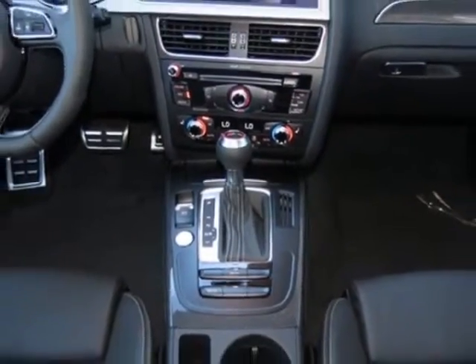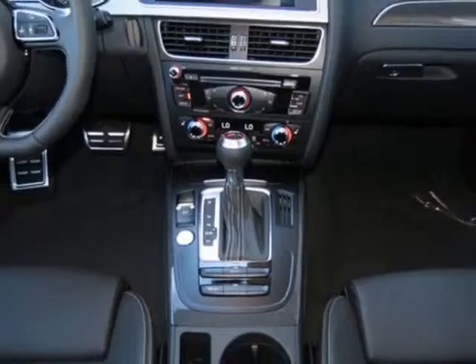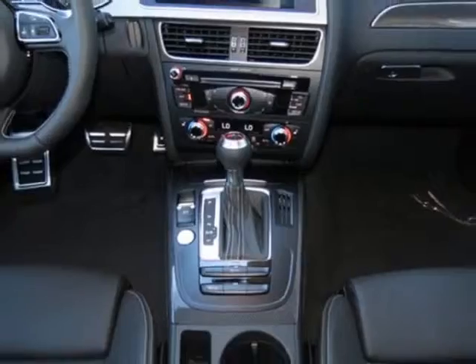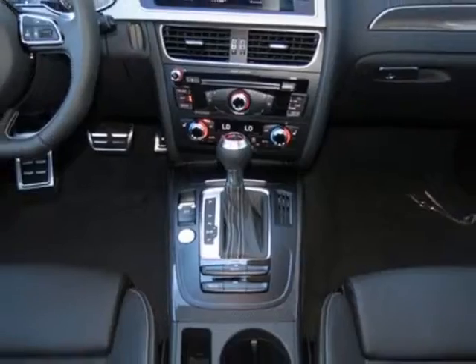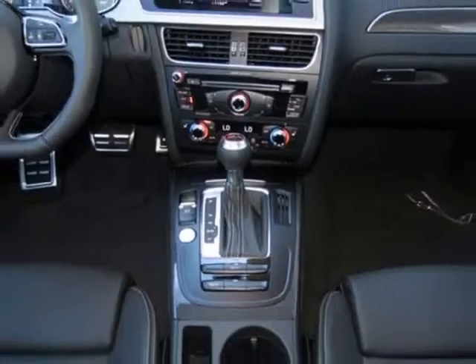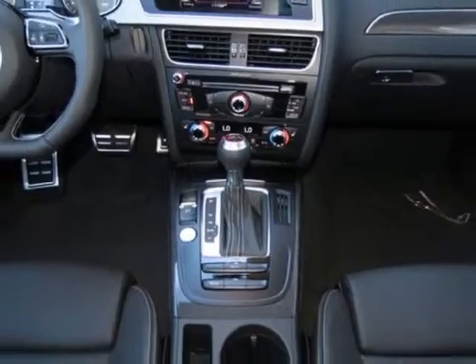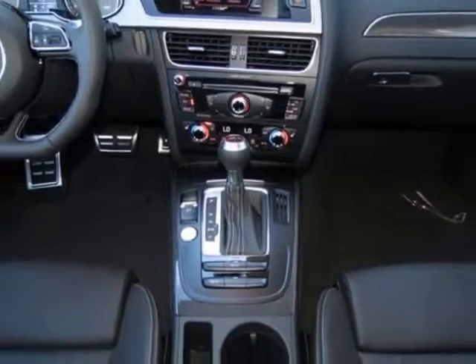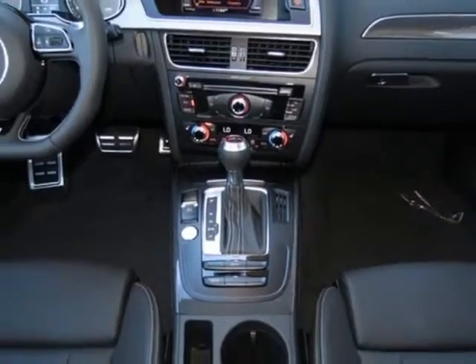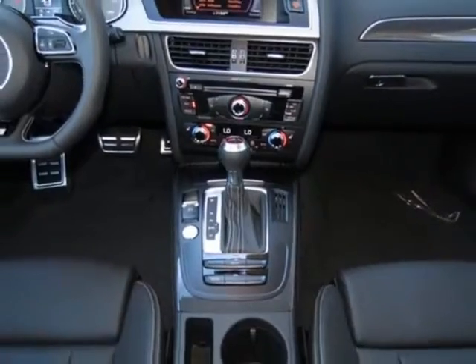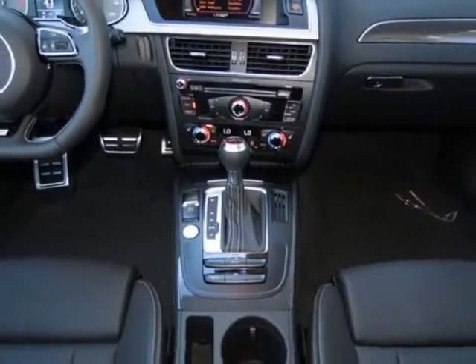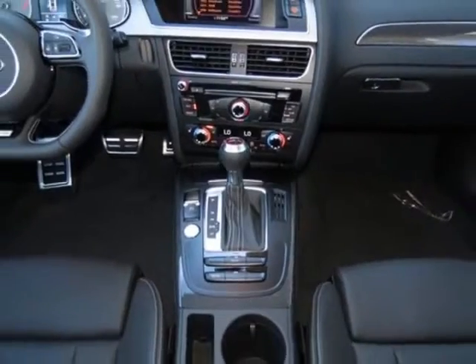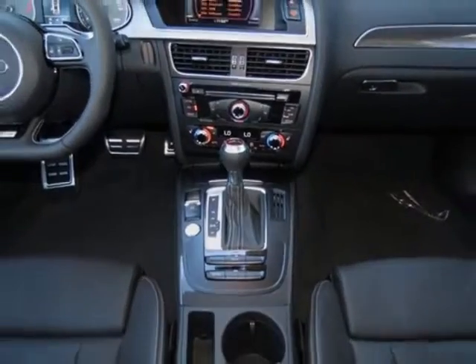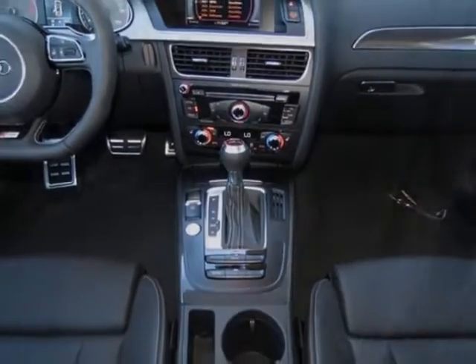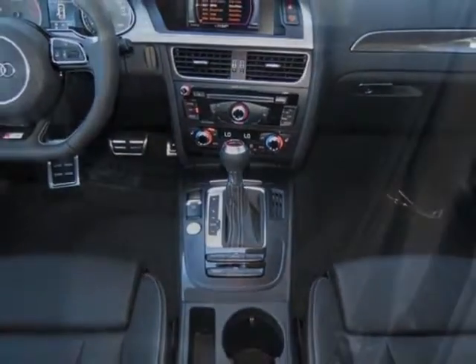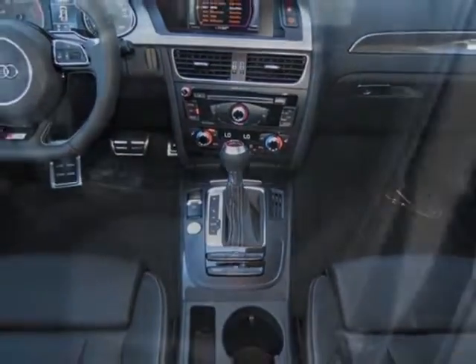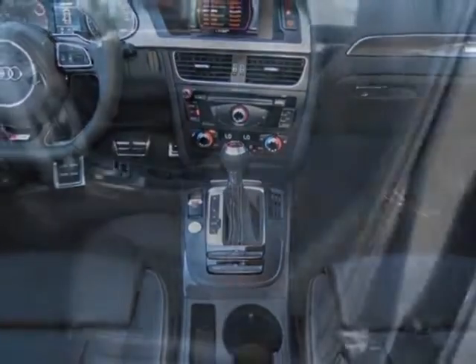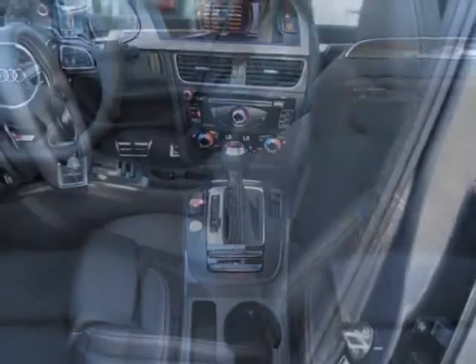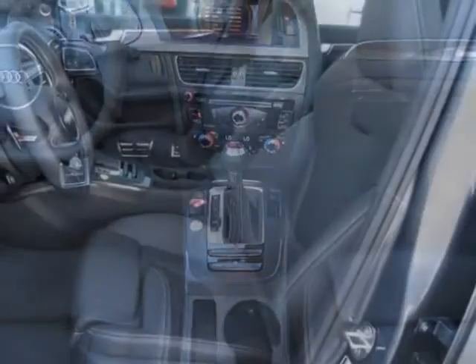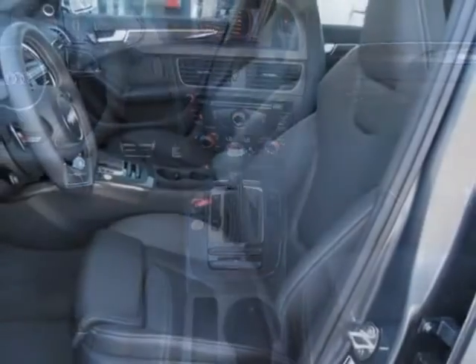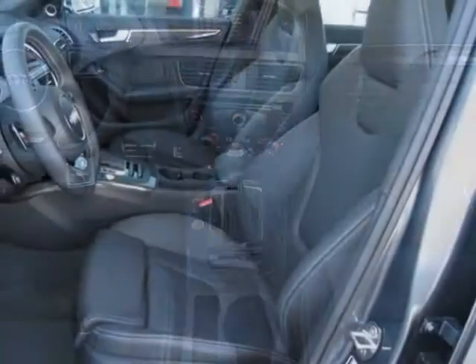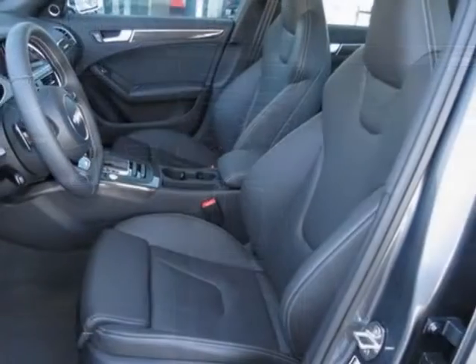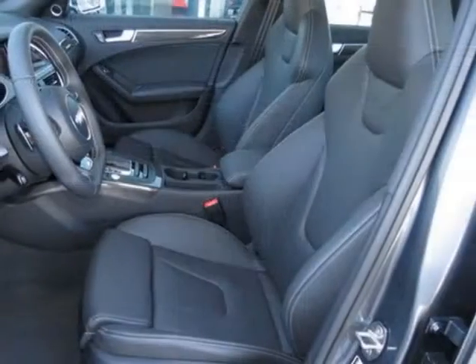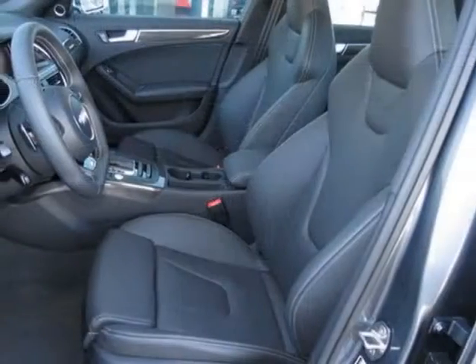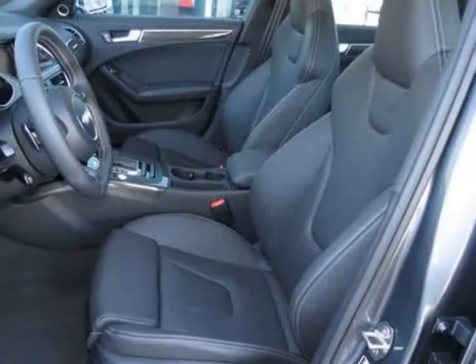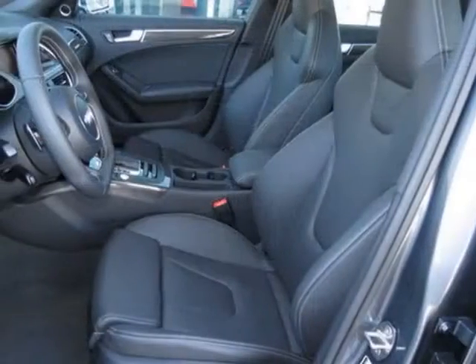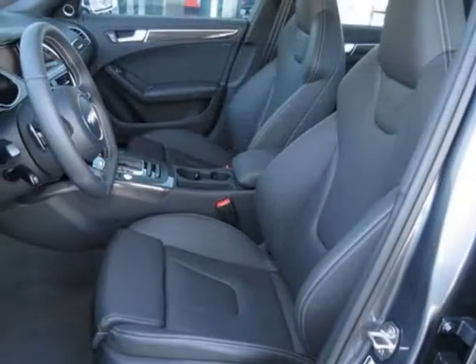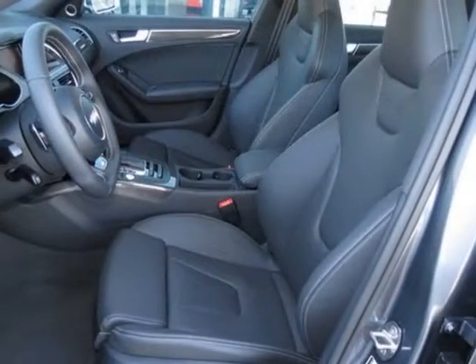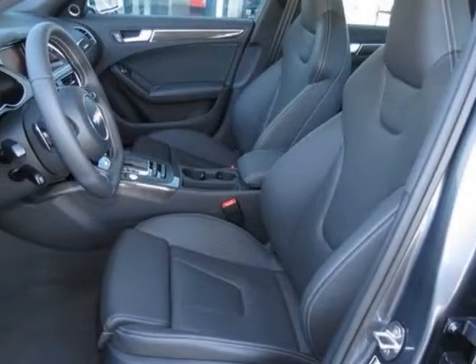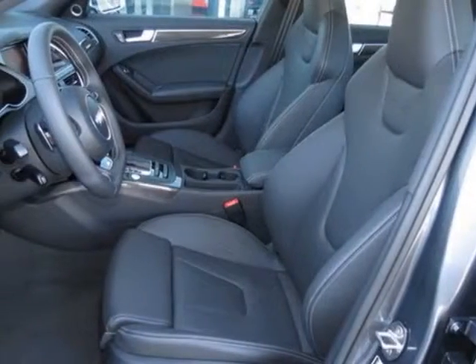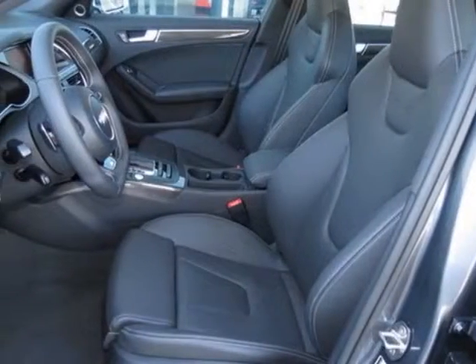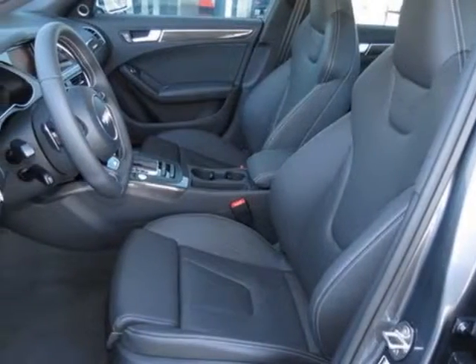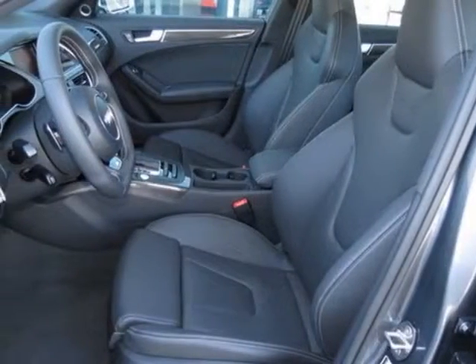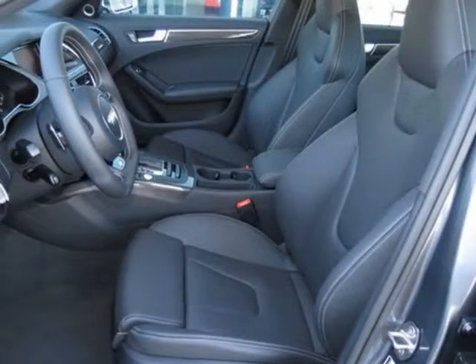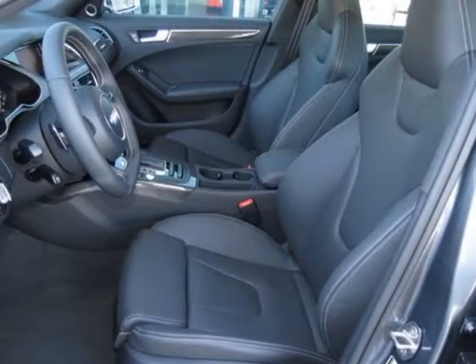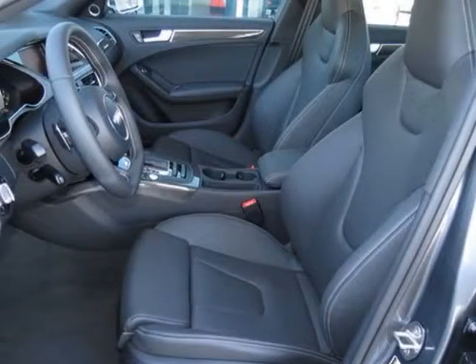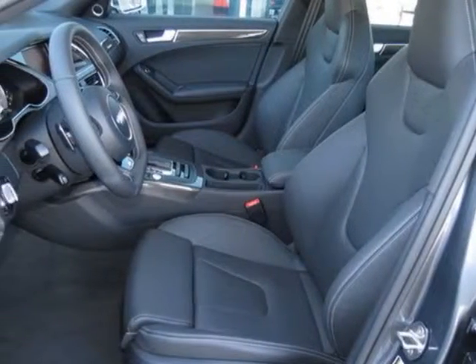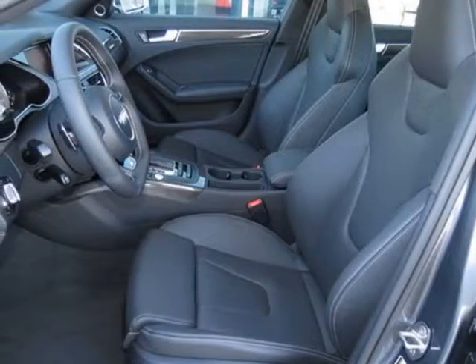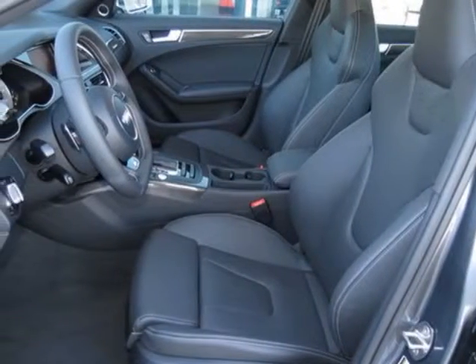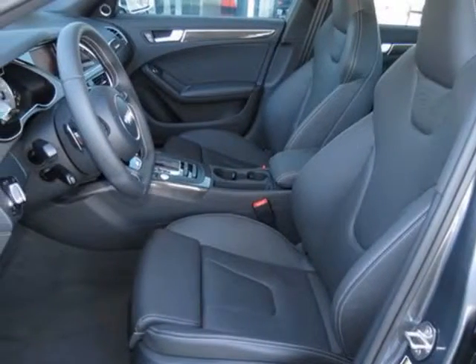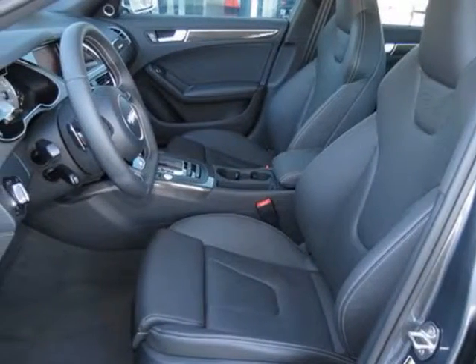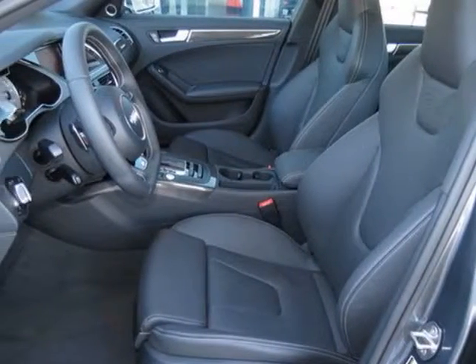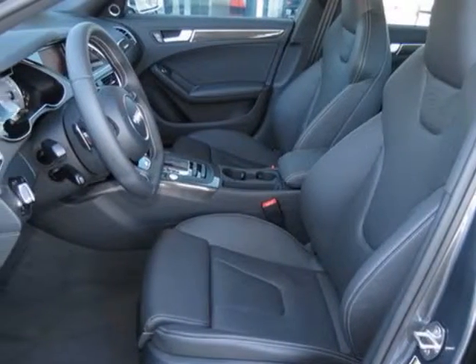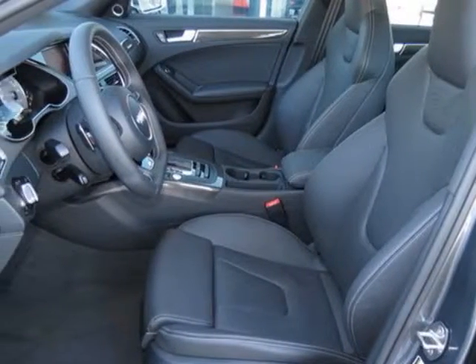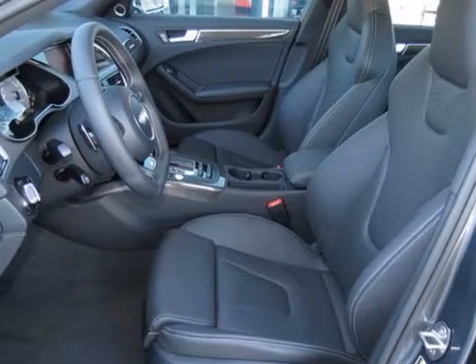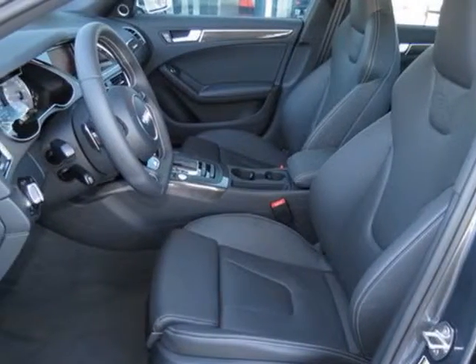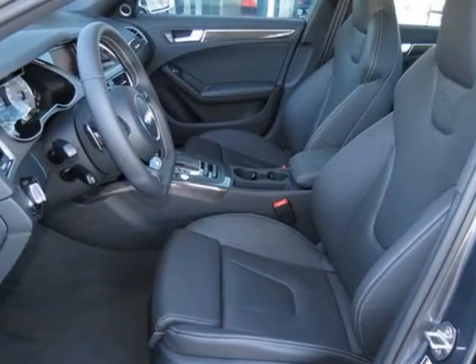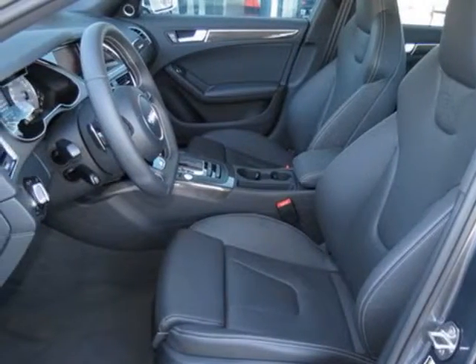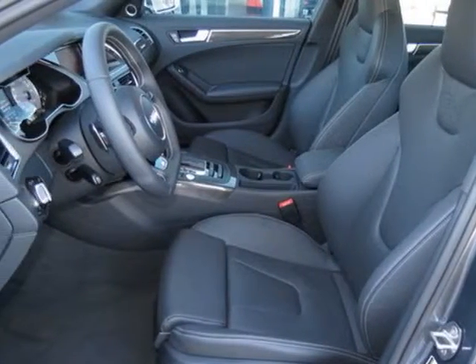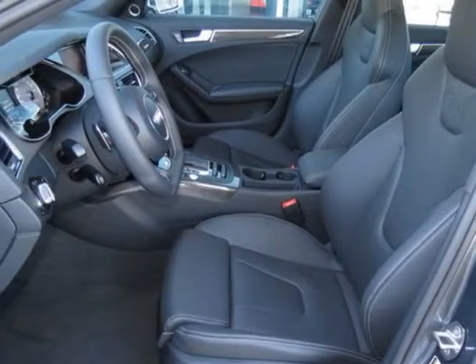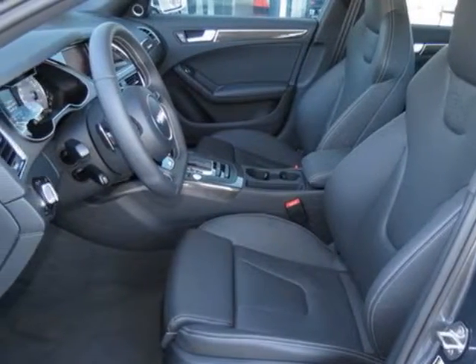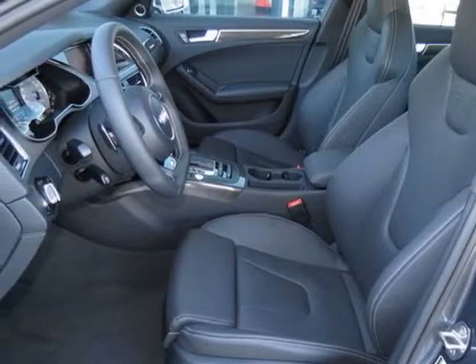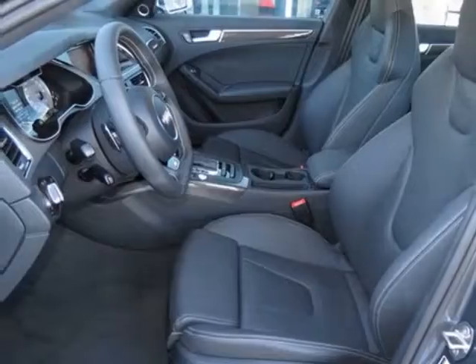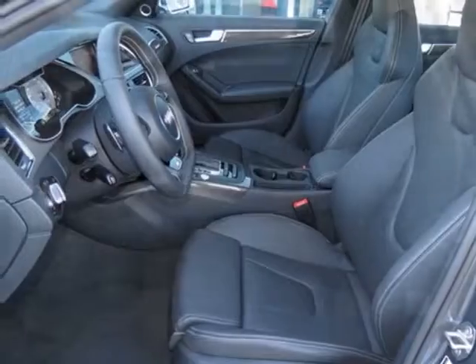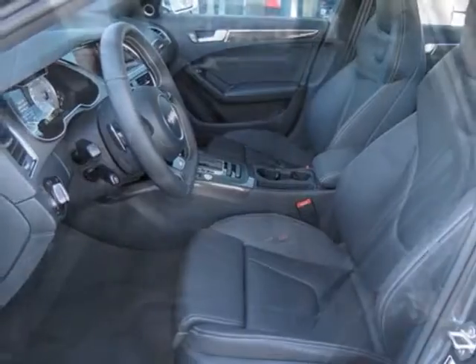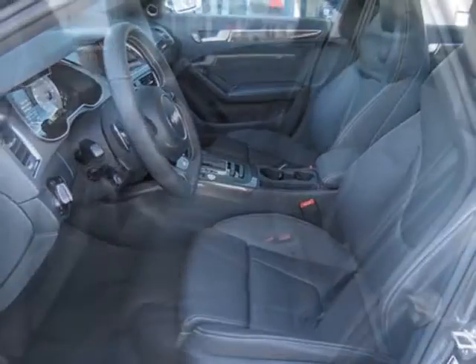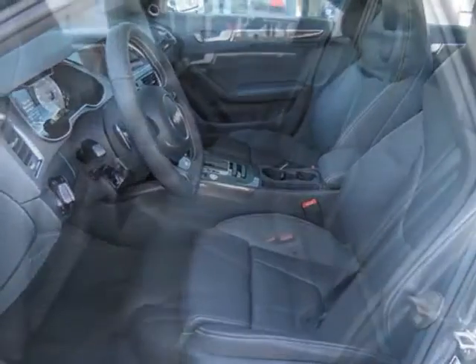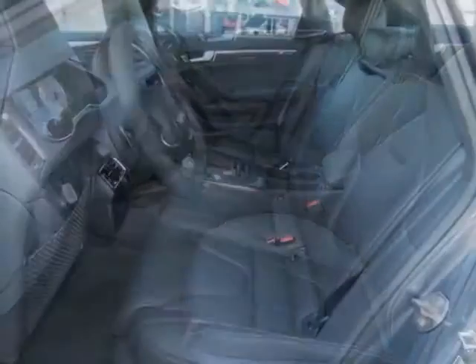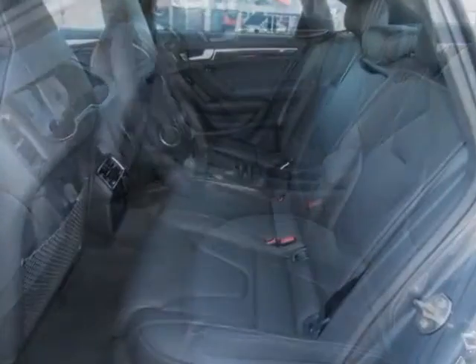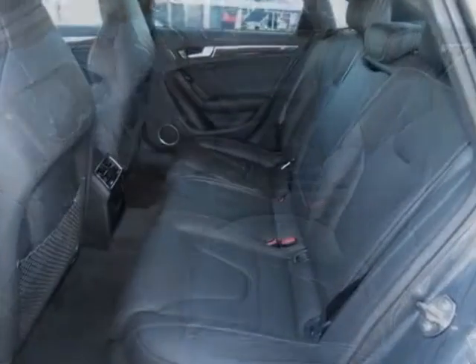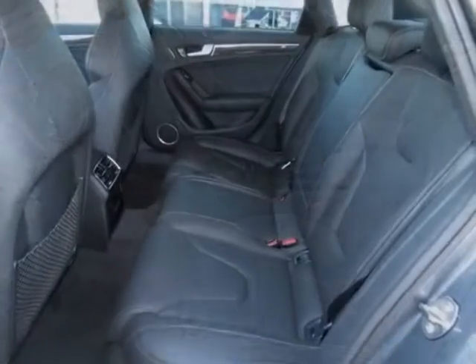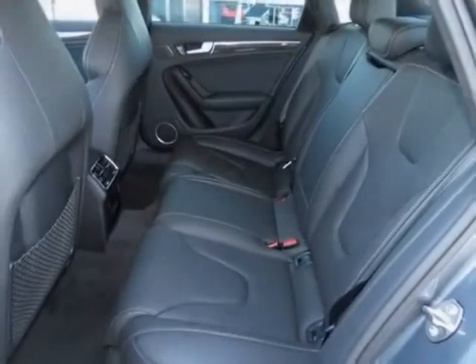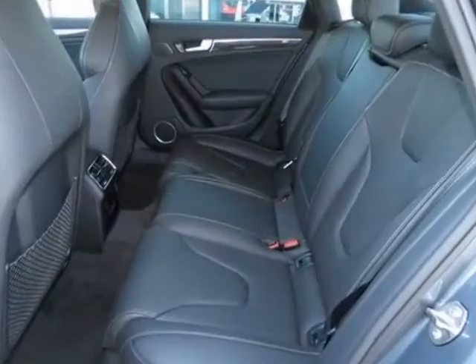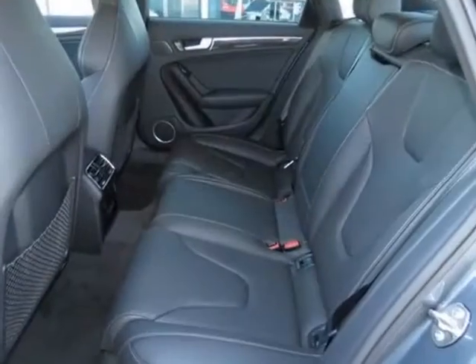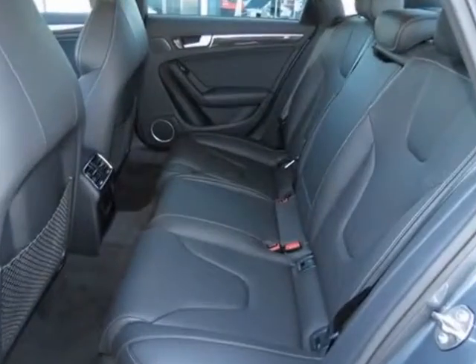This S4 boasts a 3.0-liter engine and has a 7-speed S-tronic transmission.